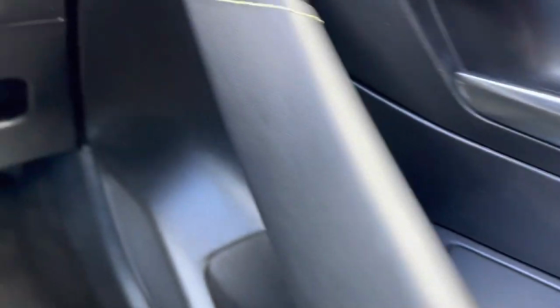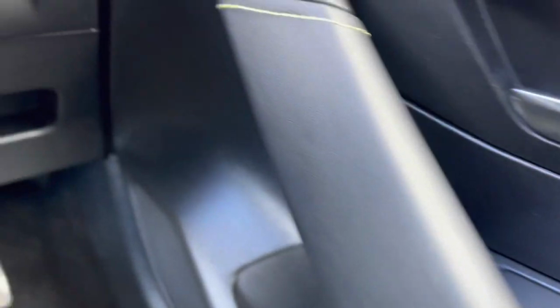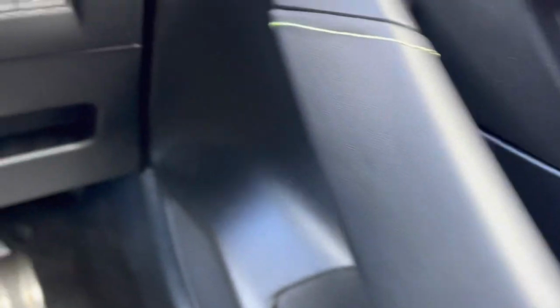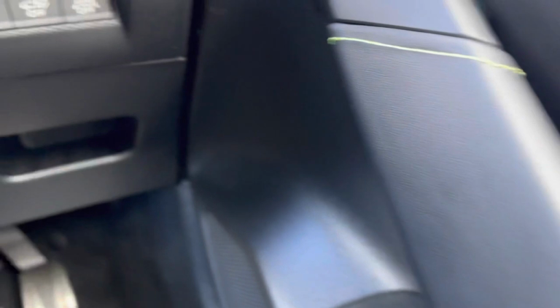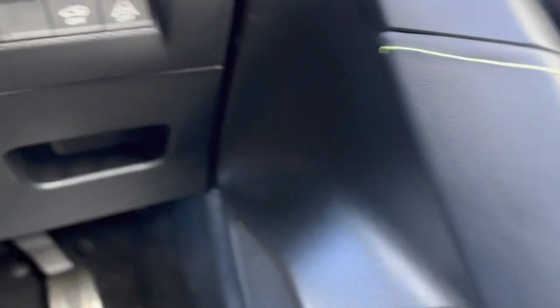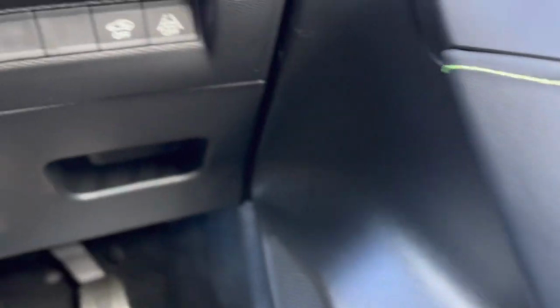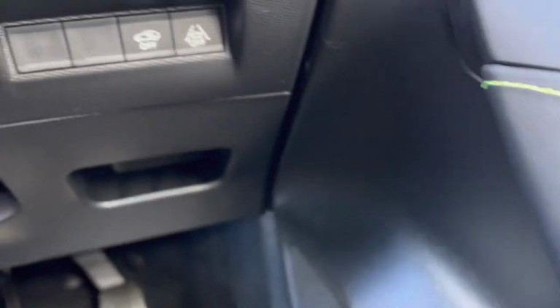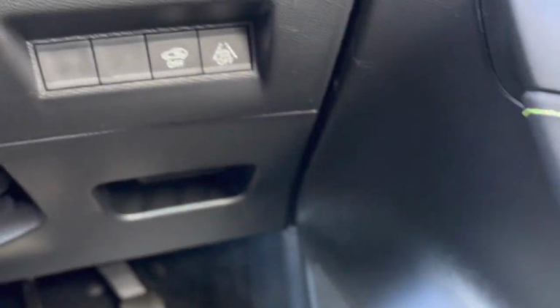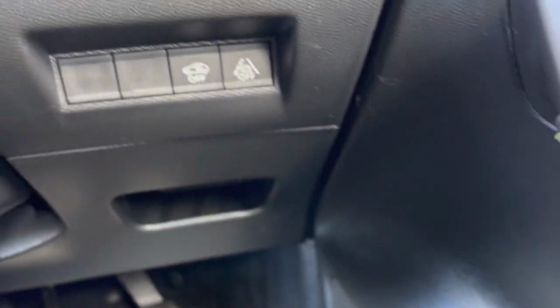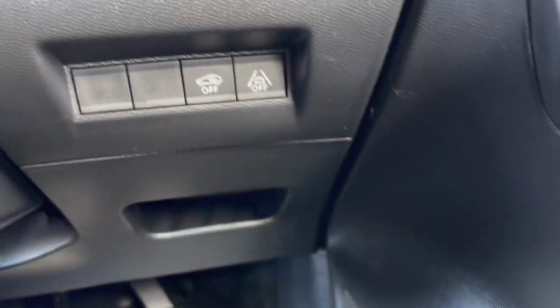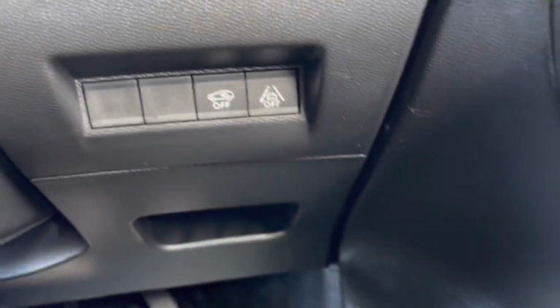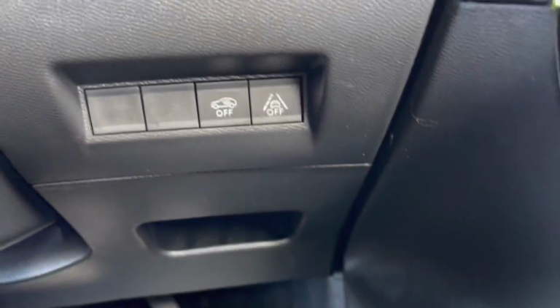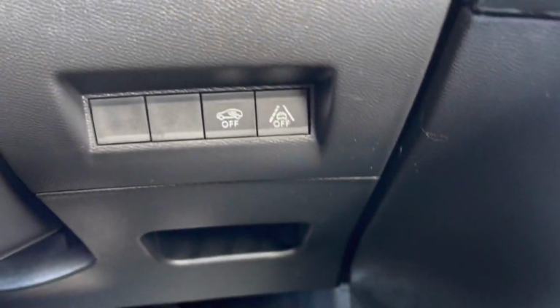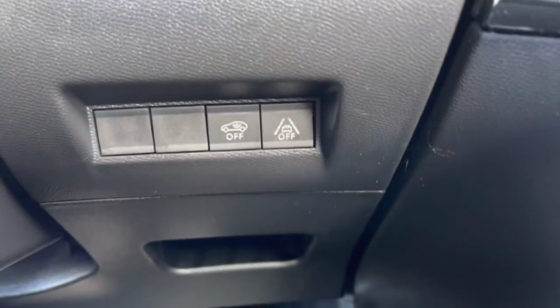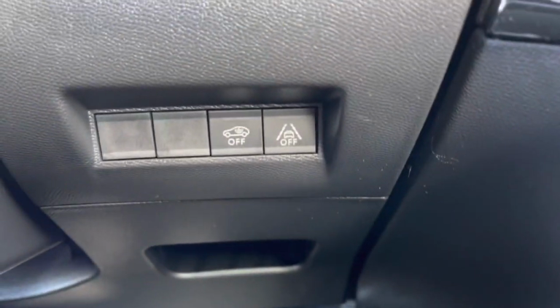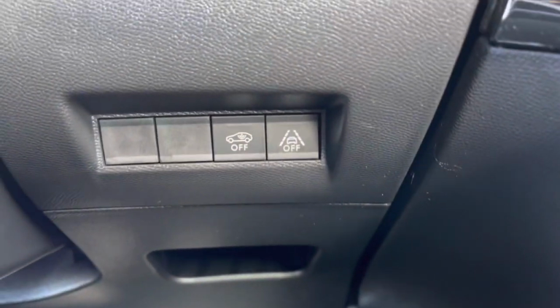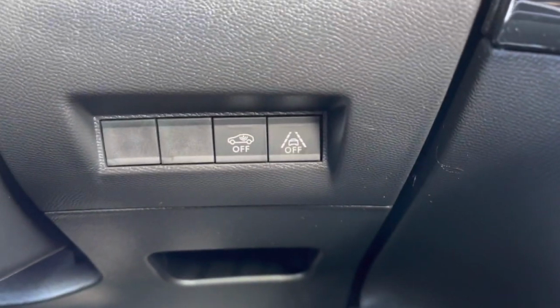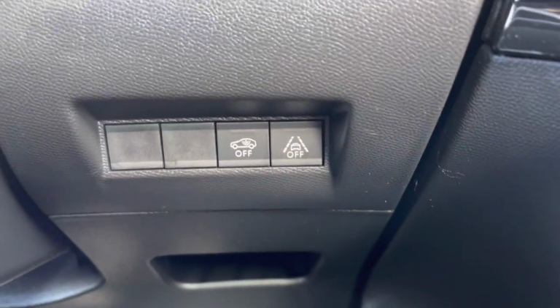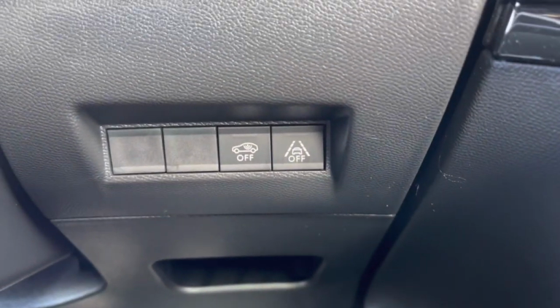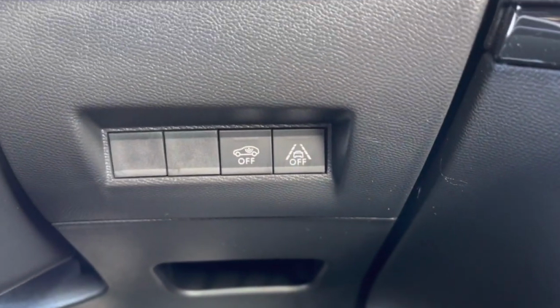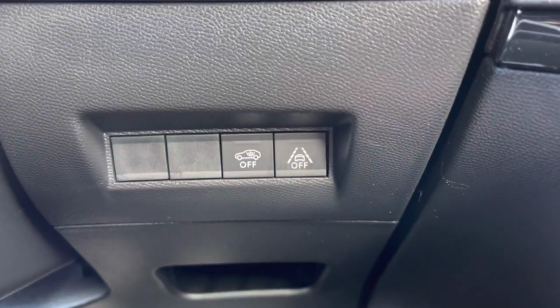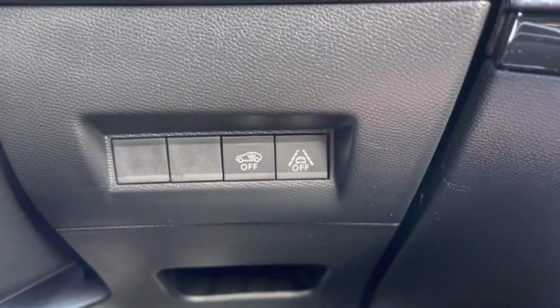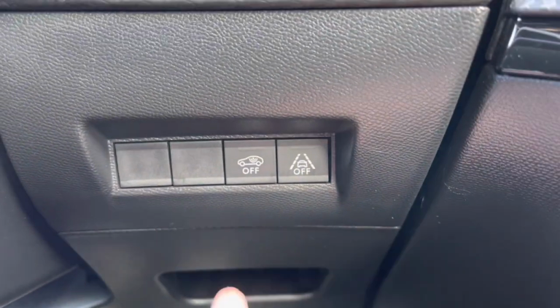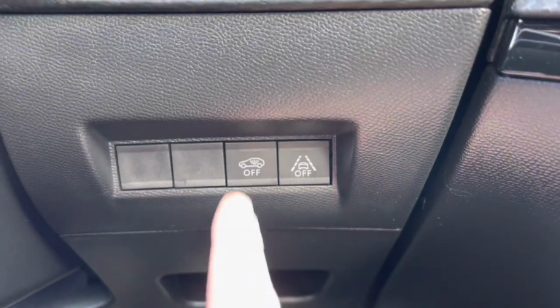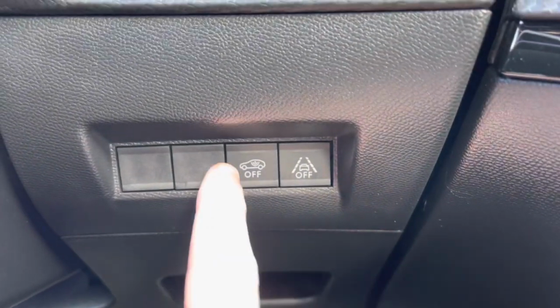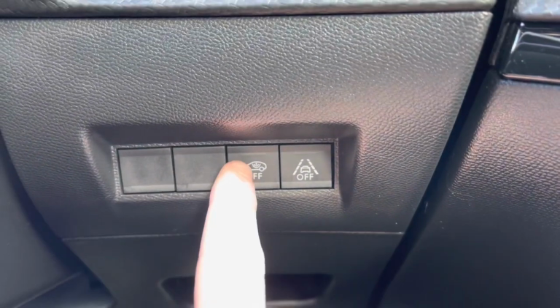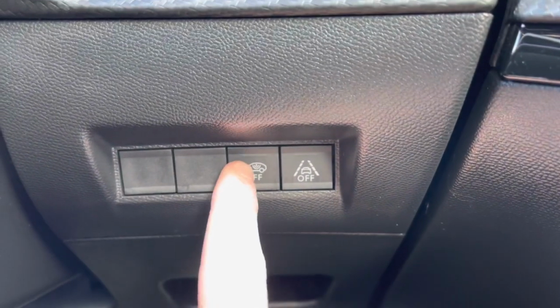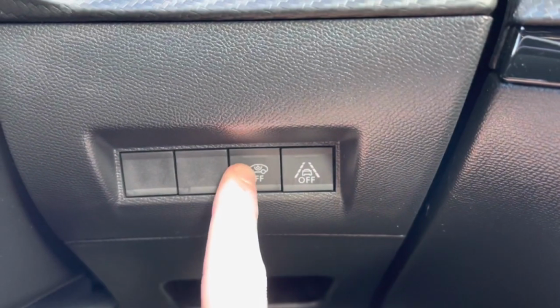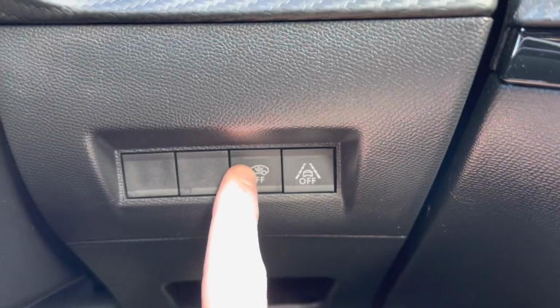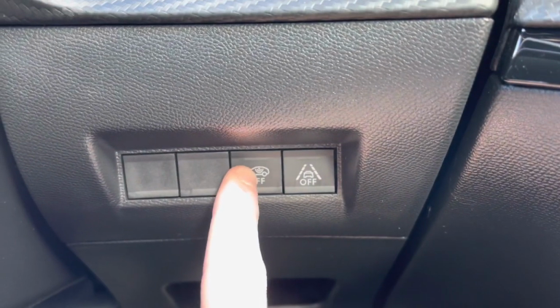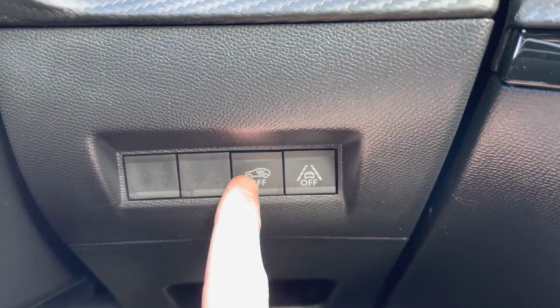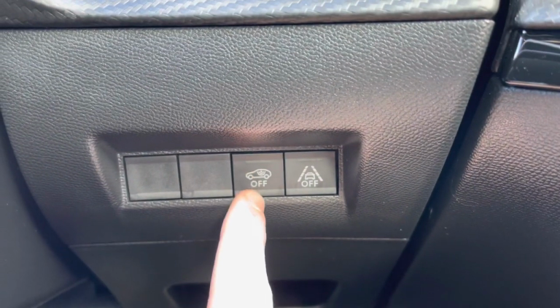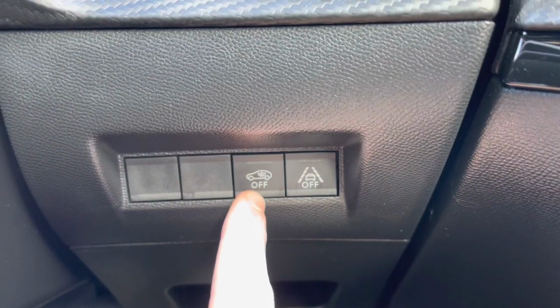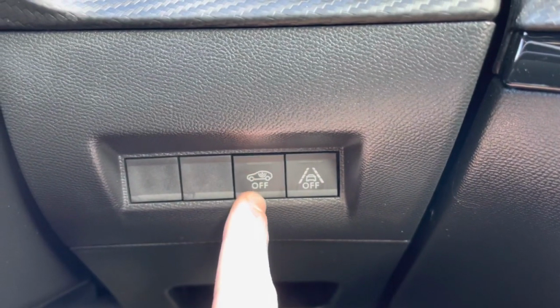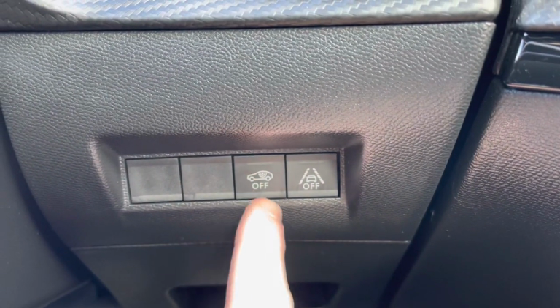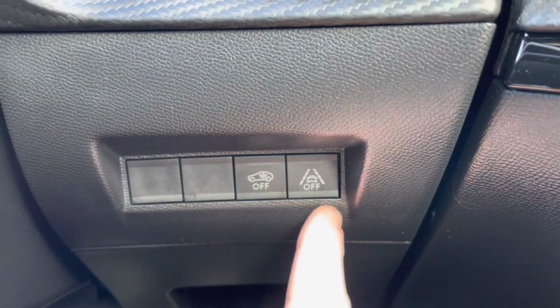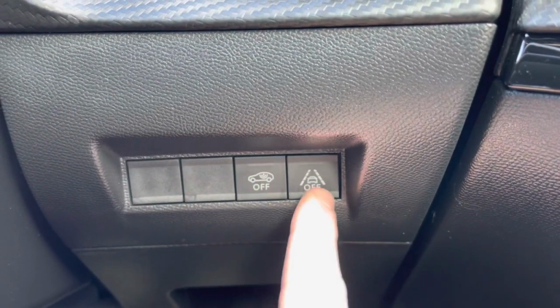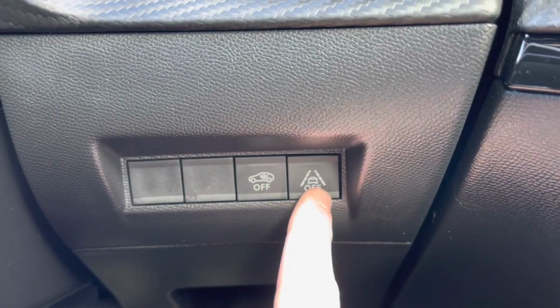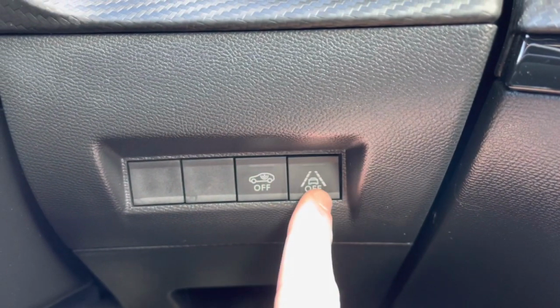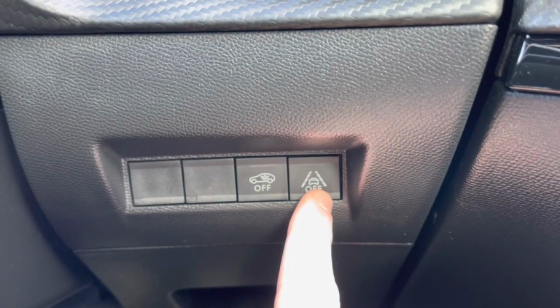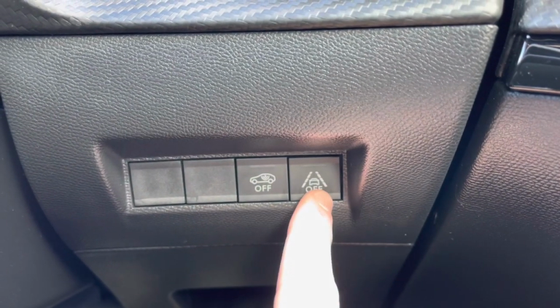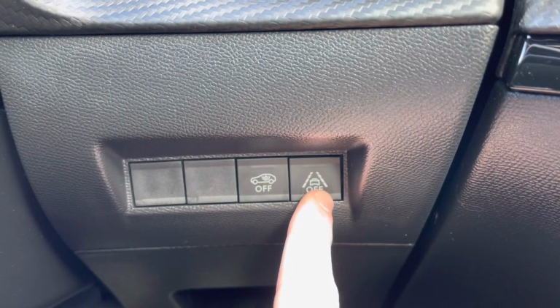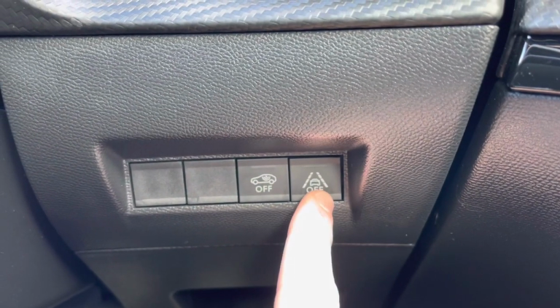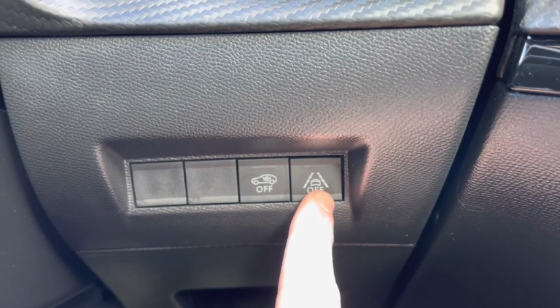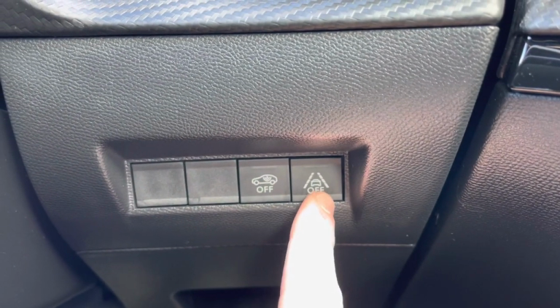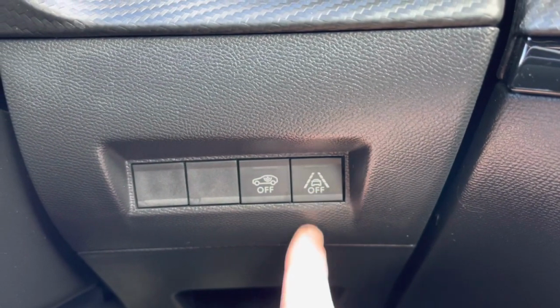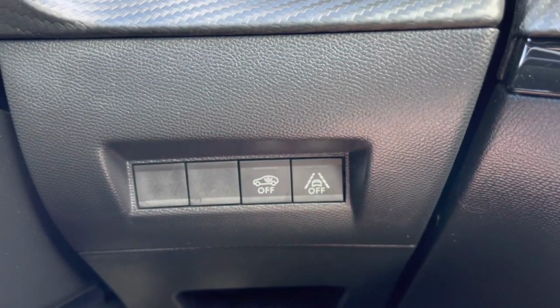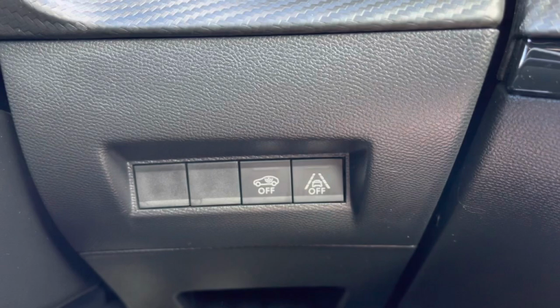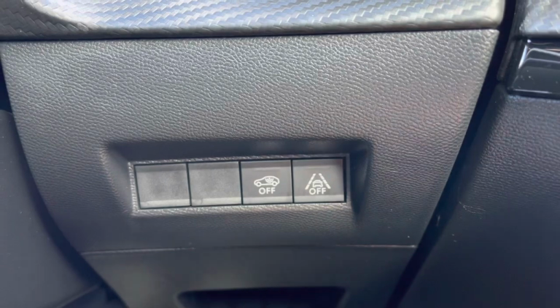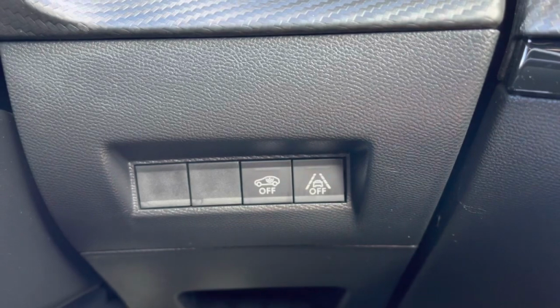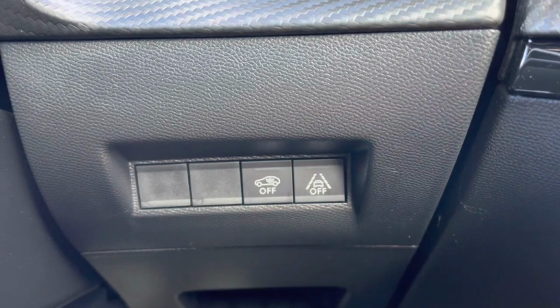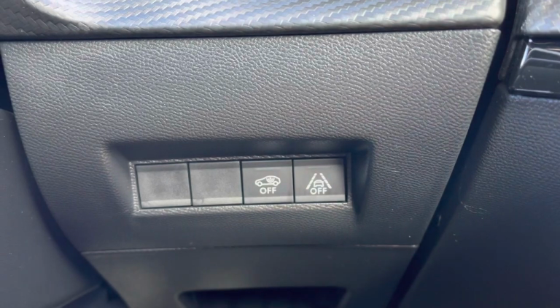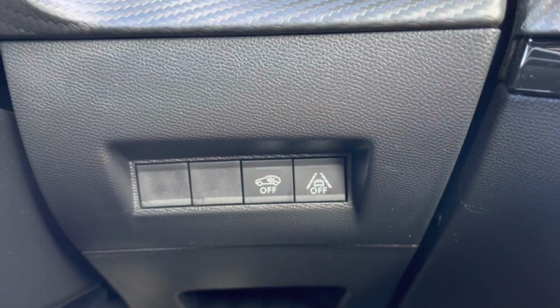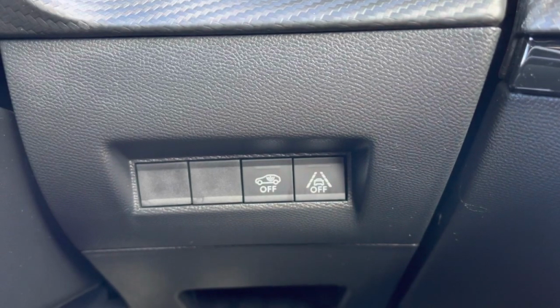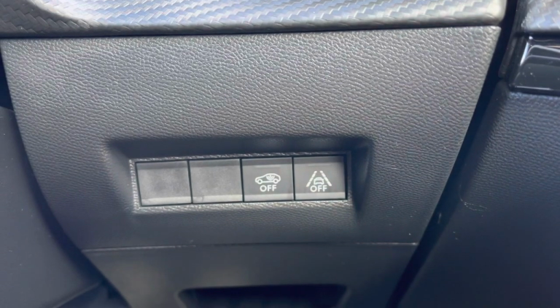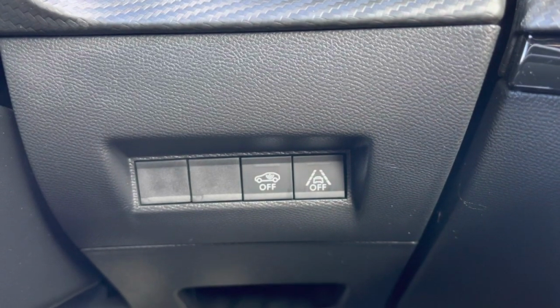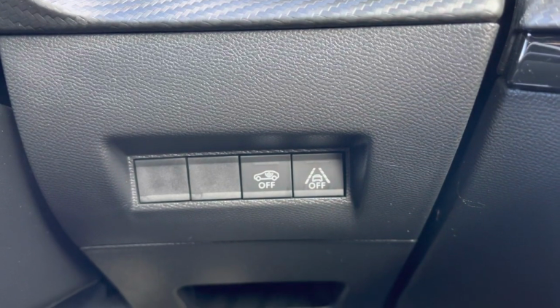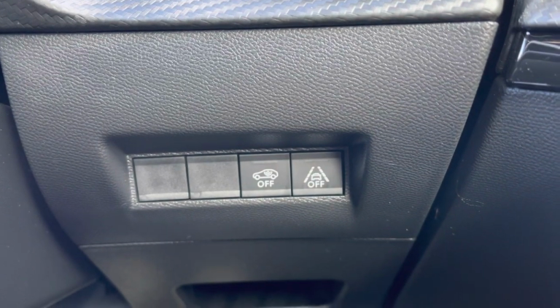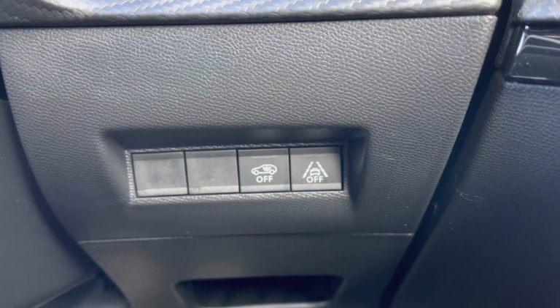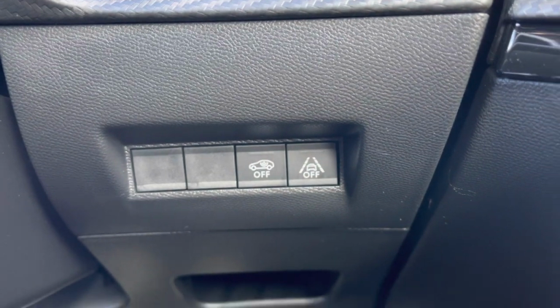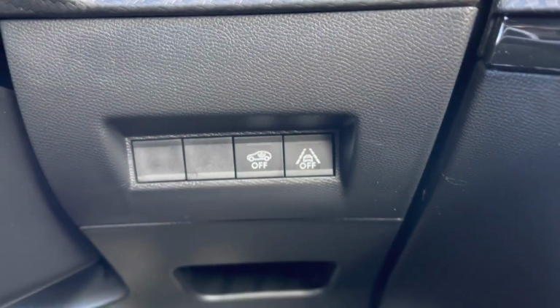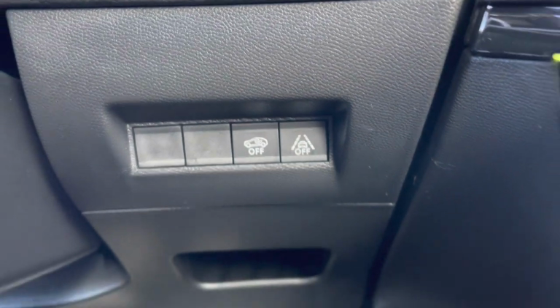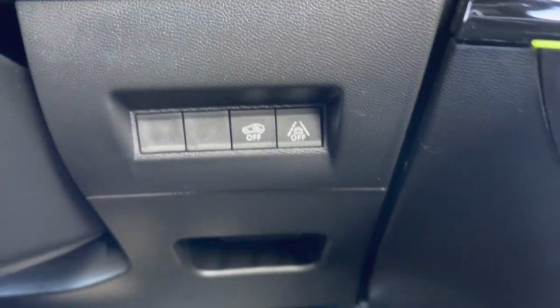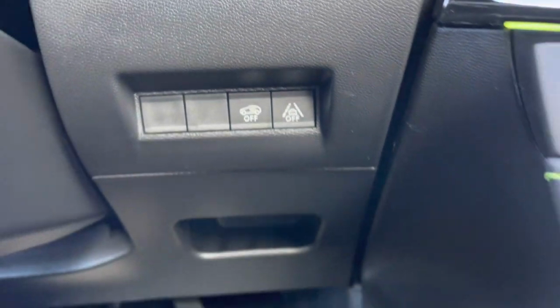Moving just behind the steering wheel to the right, we will see that you can turn the central alarm system off, as well as the lane-keeping assist, which are both lovely features for this vehicle.